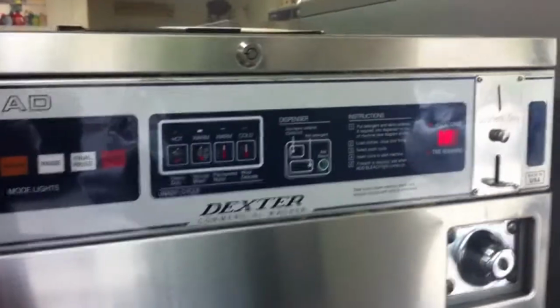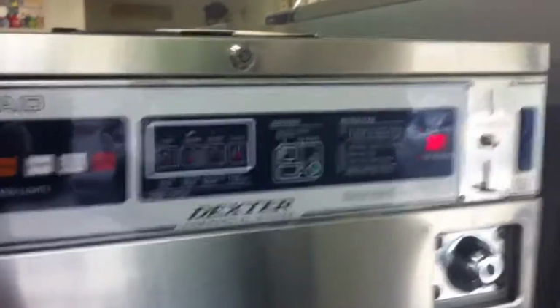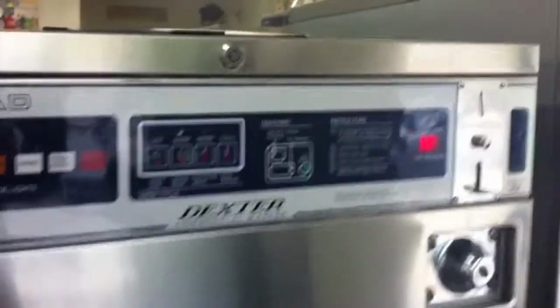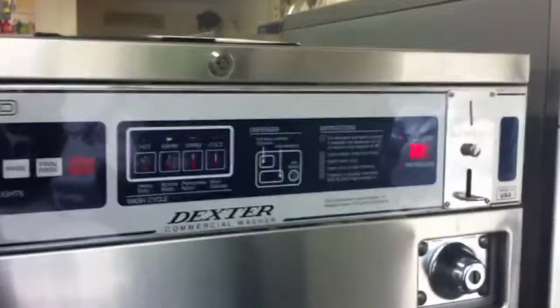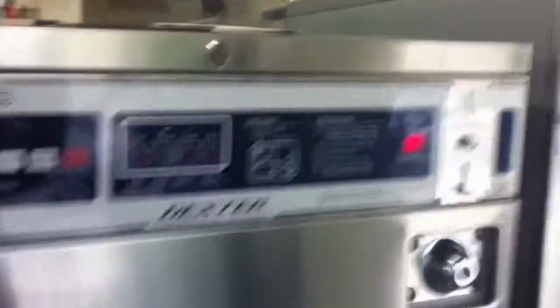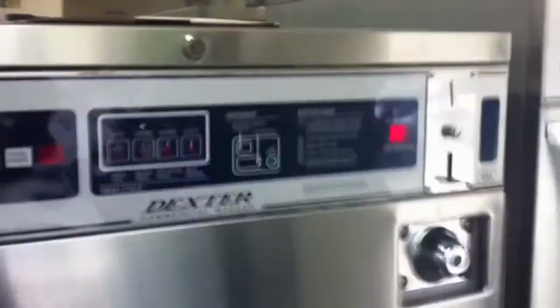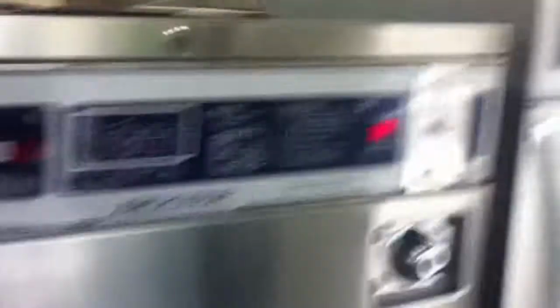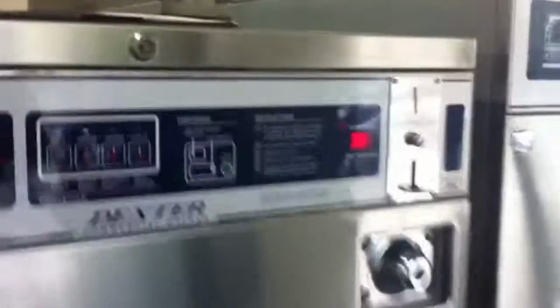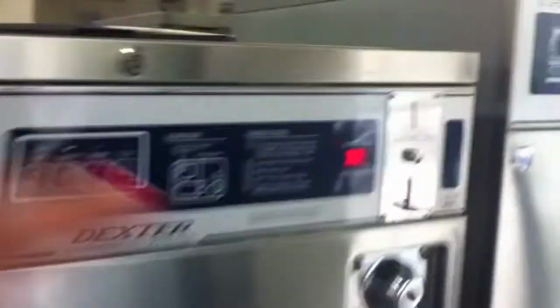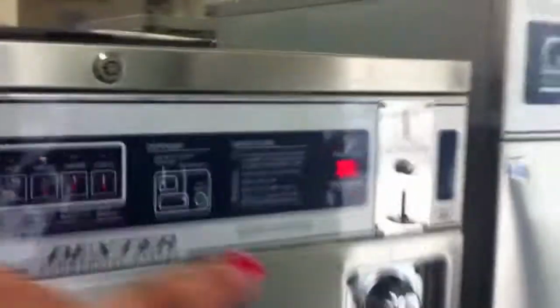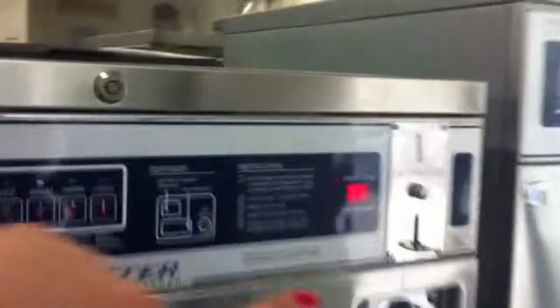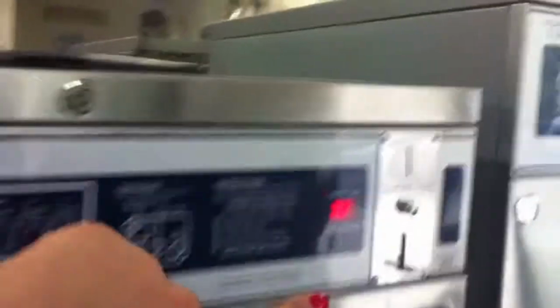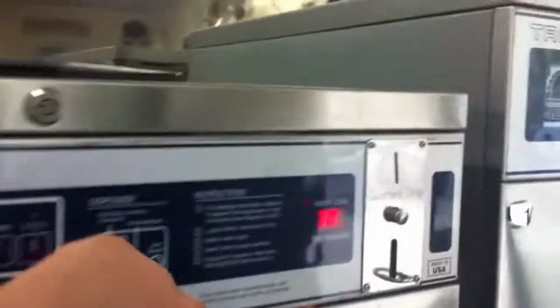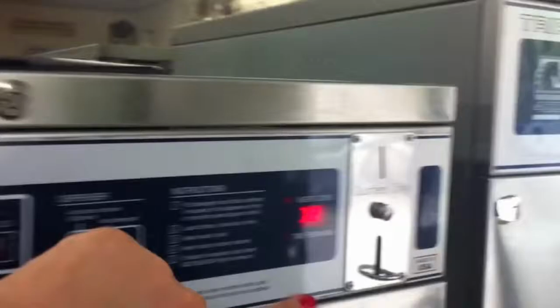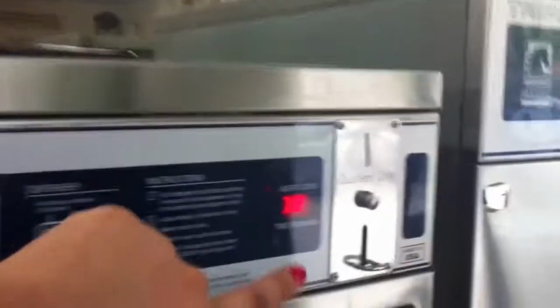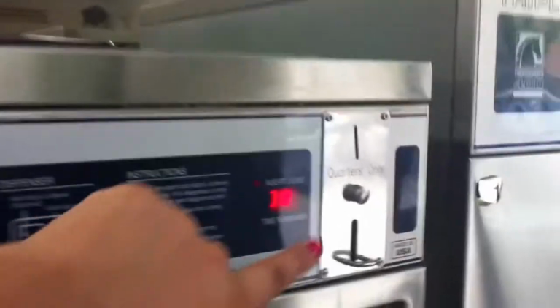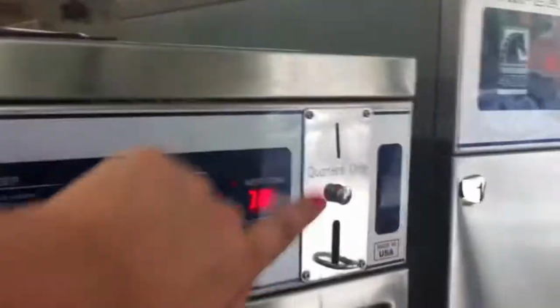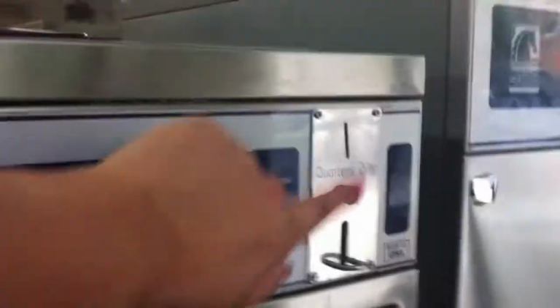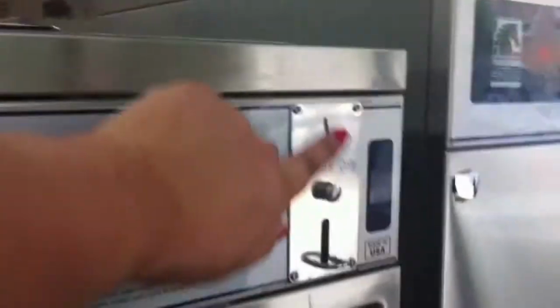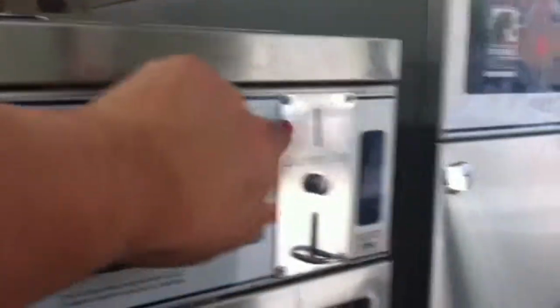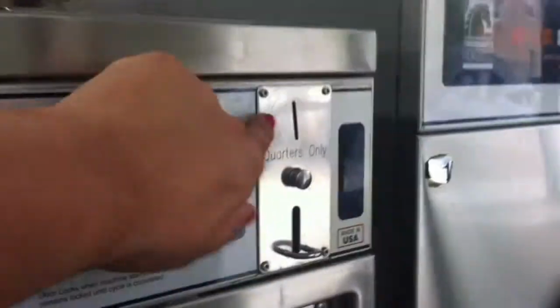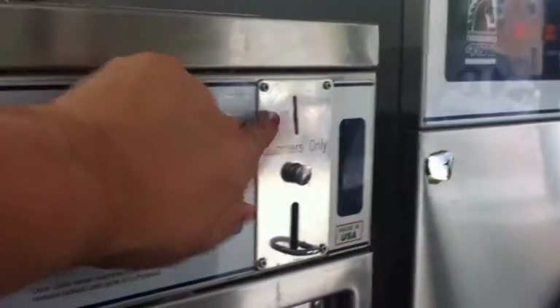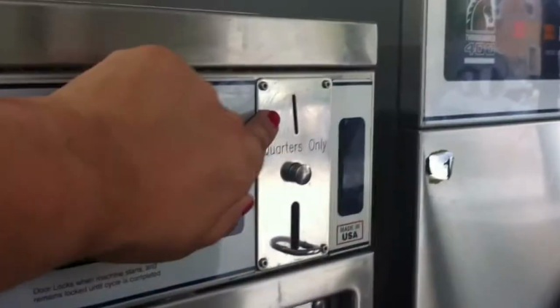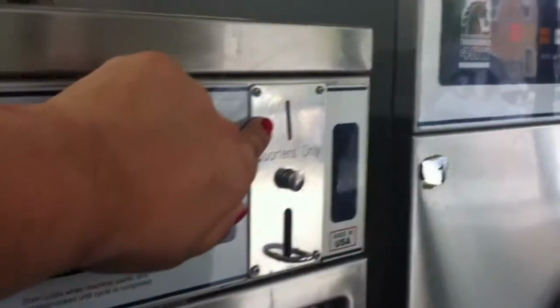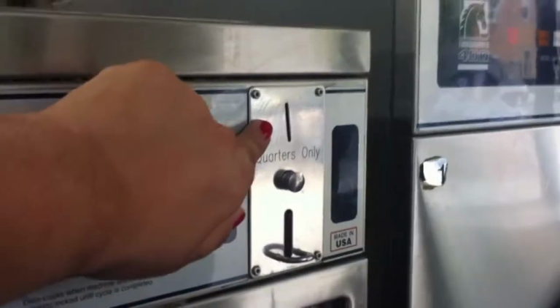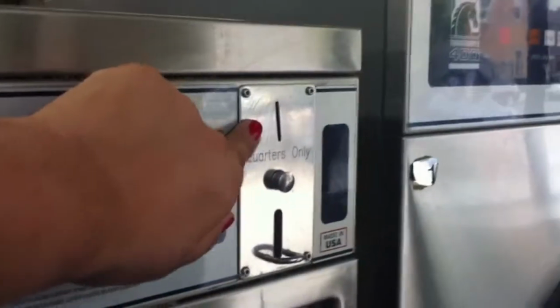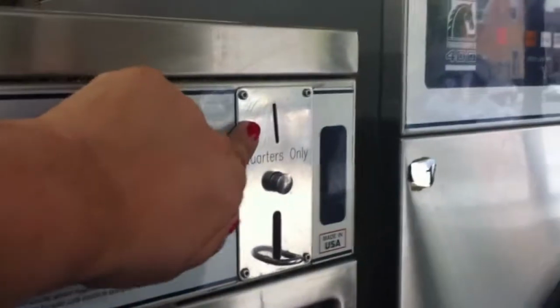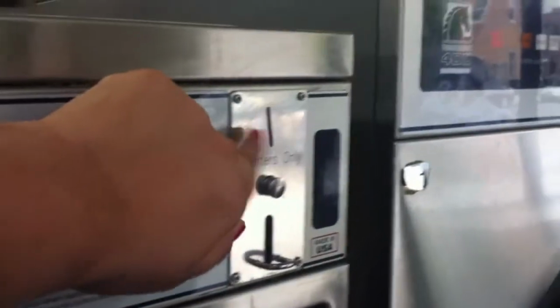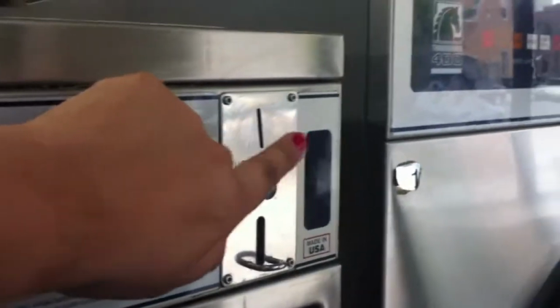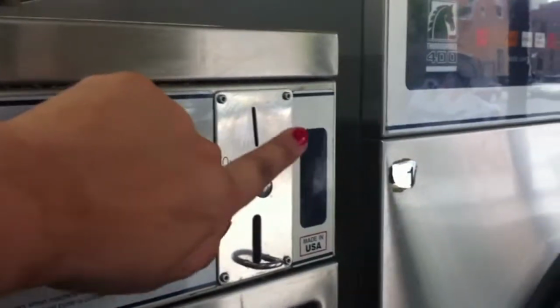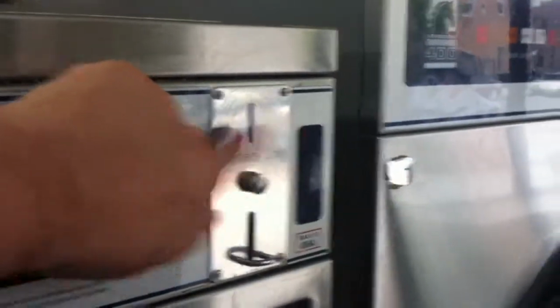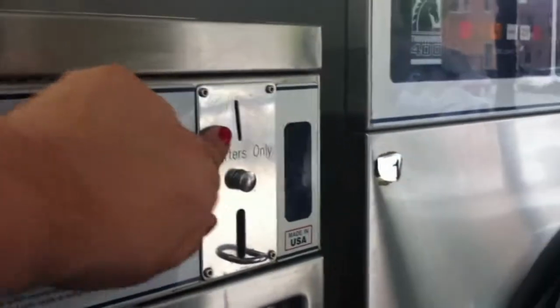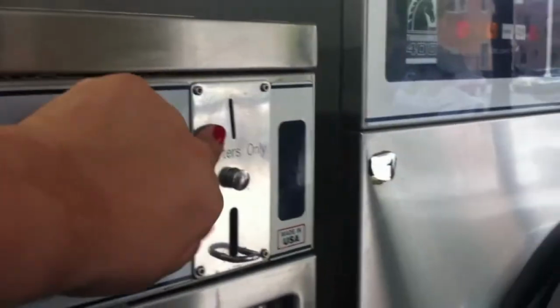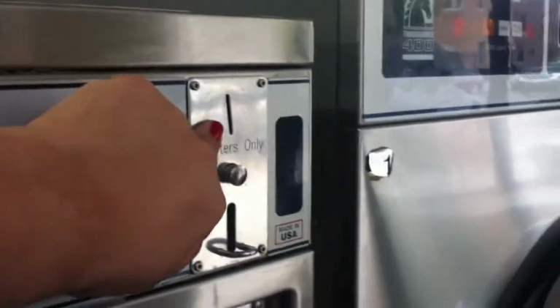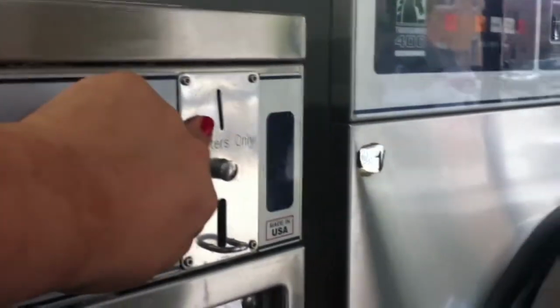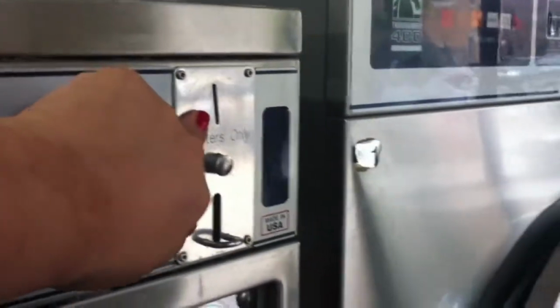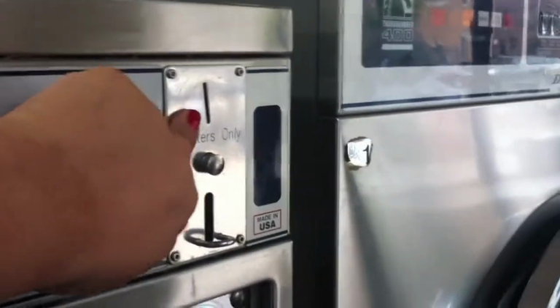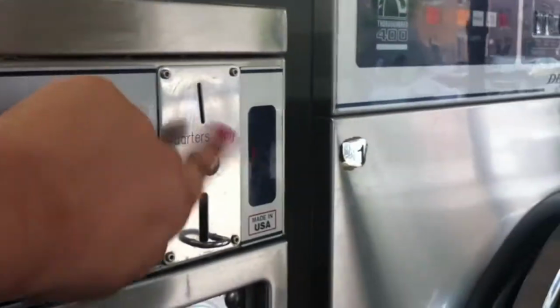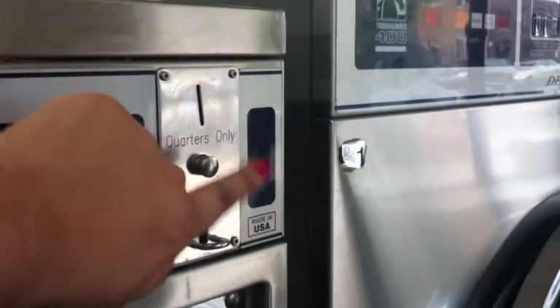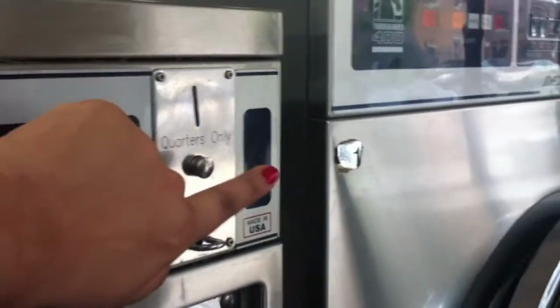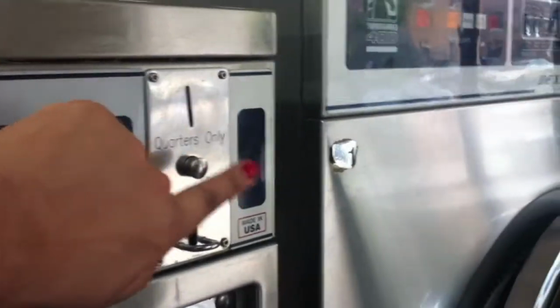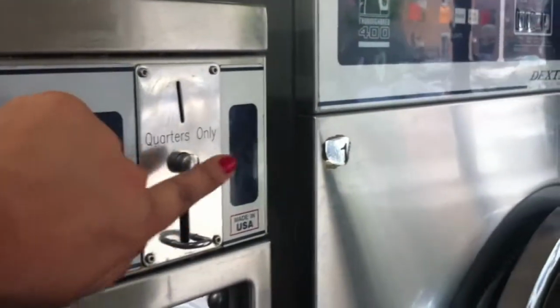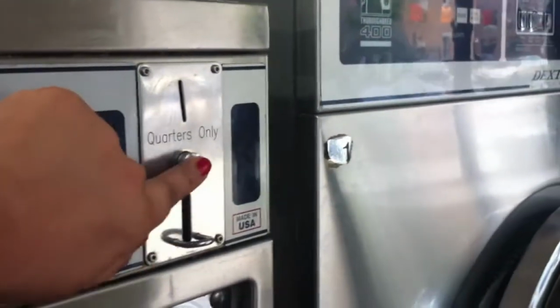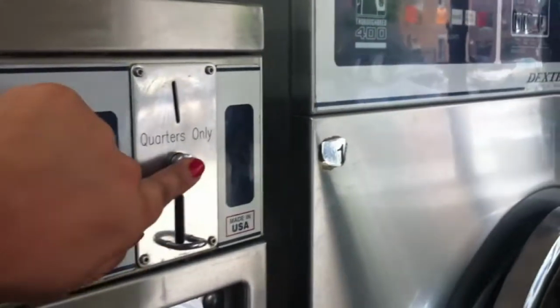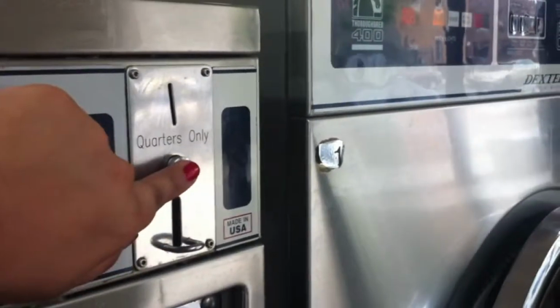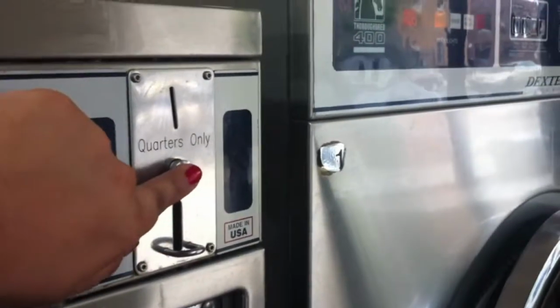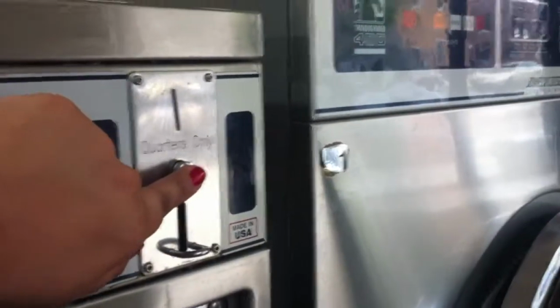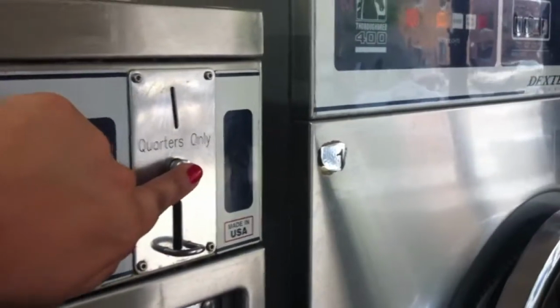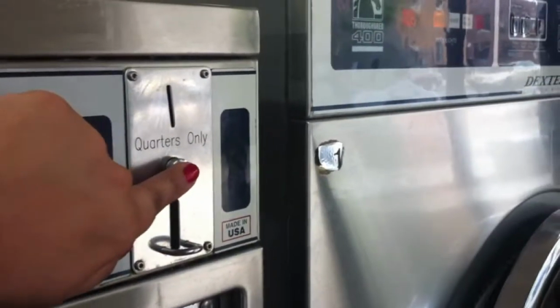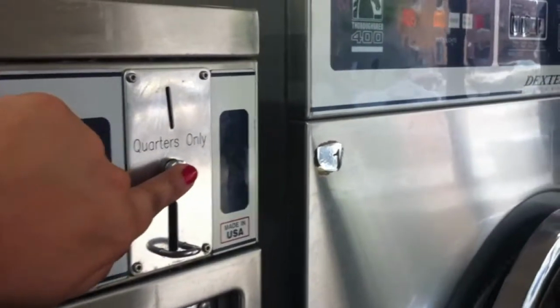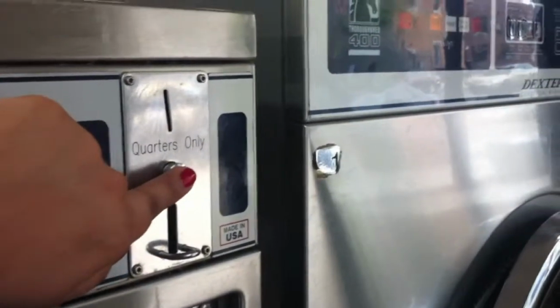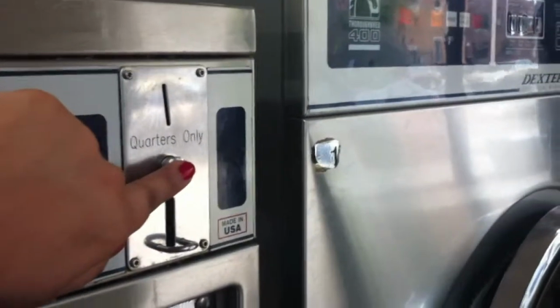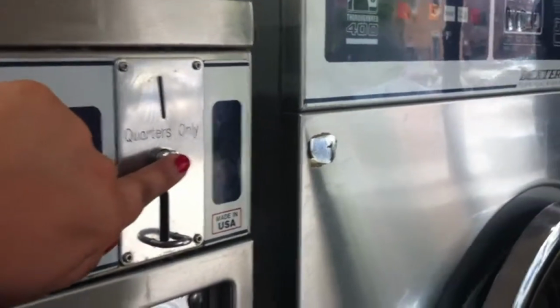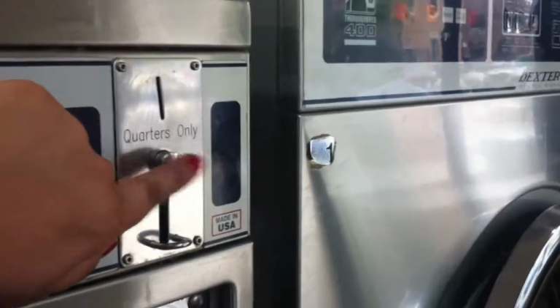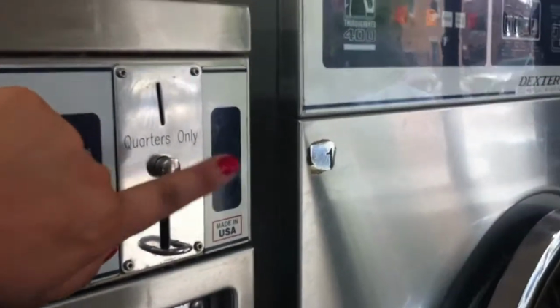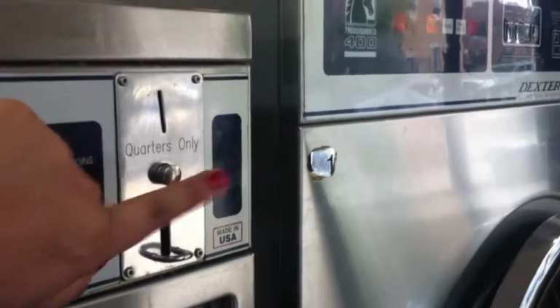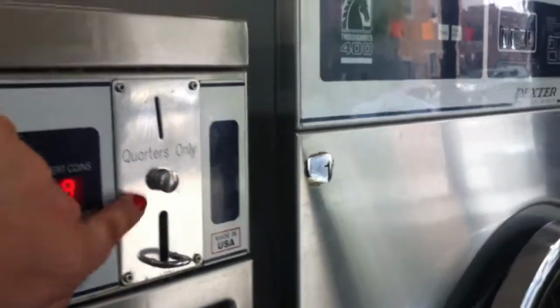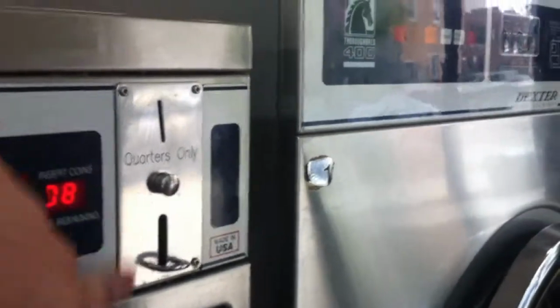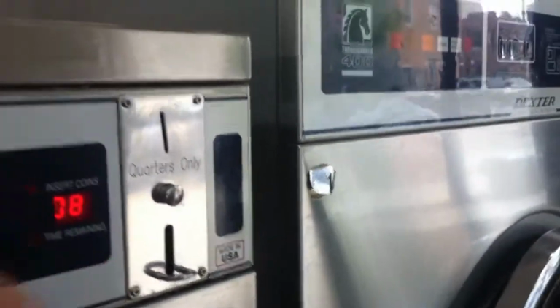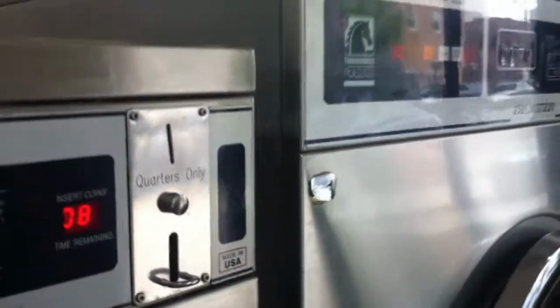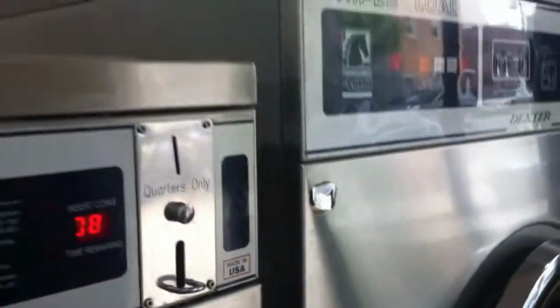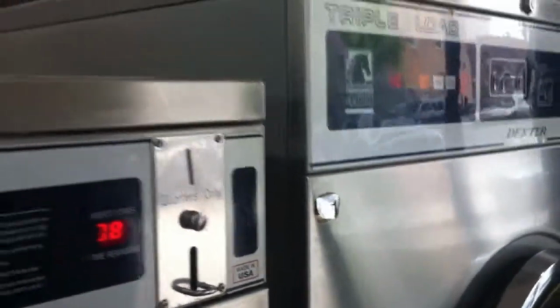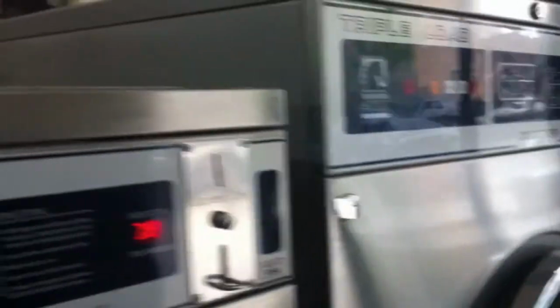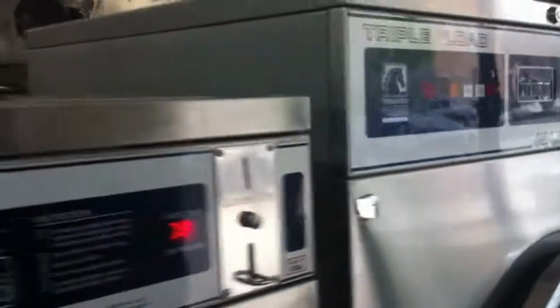Okay, right here. And if it doesn't work, you have to push this one, right? Yeah, if it doesn't take you.